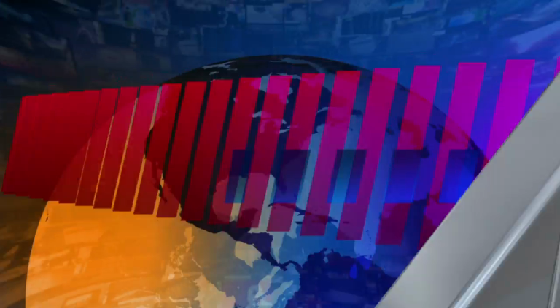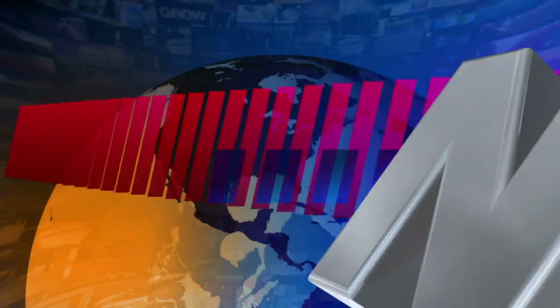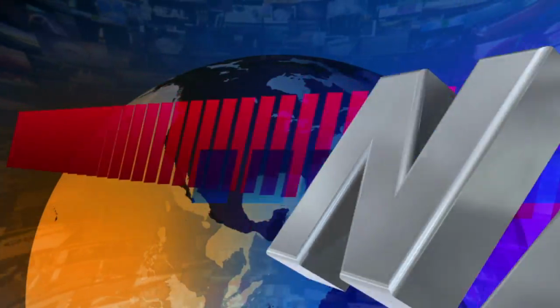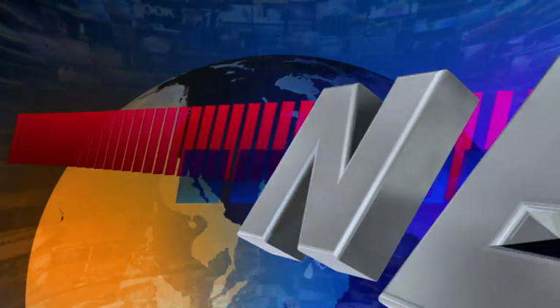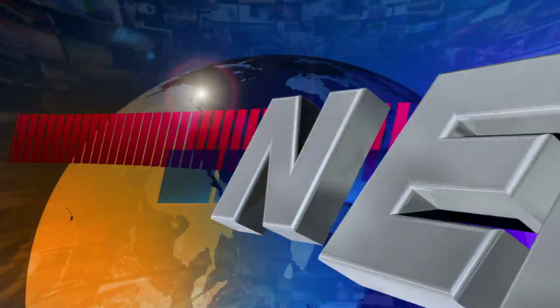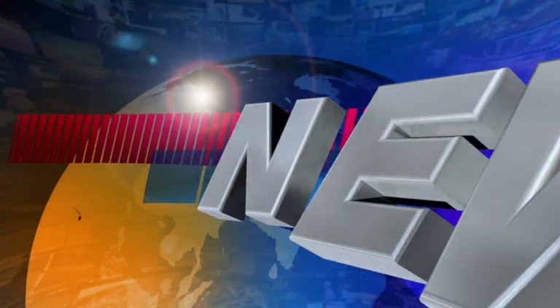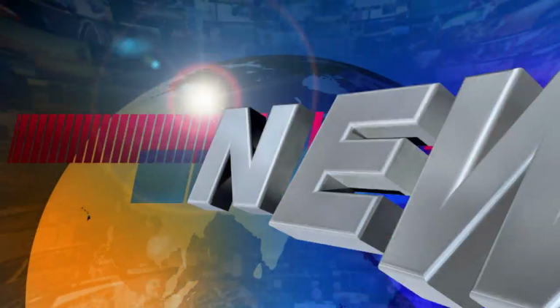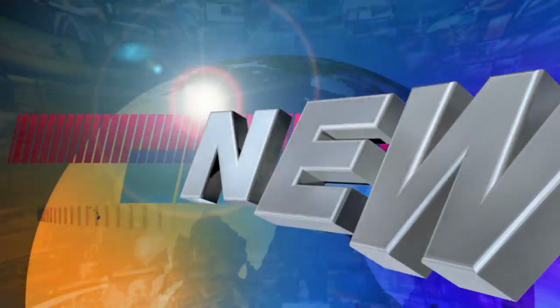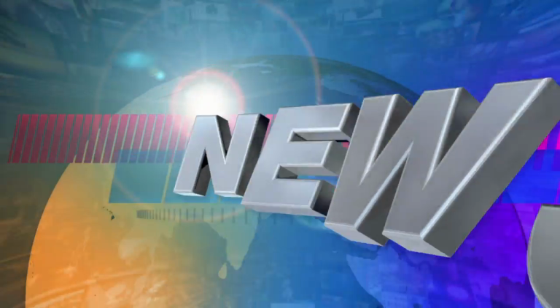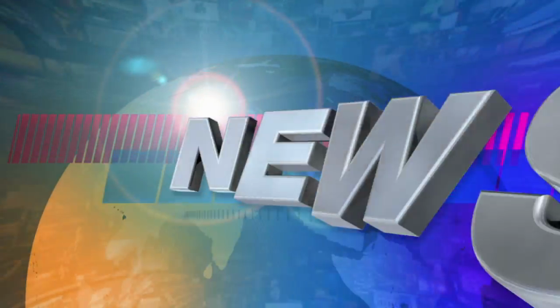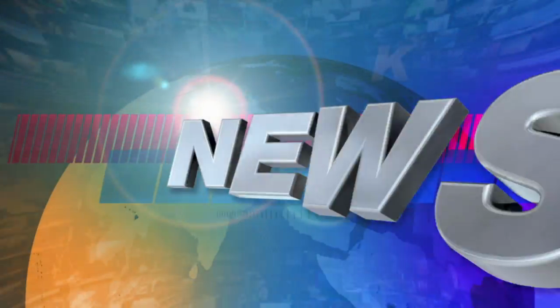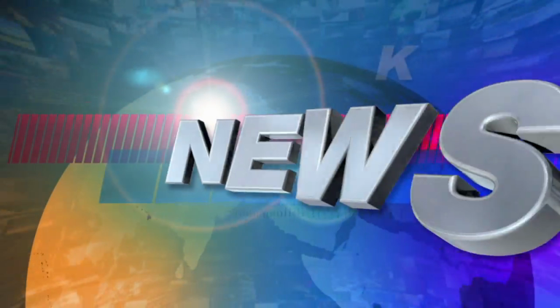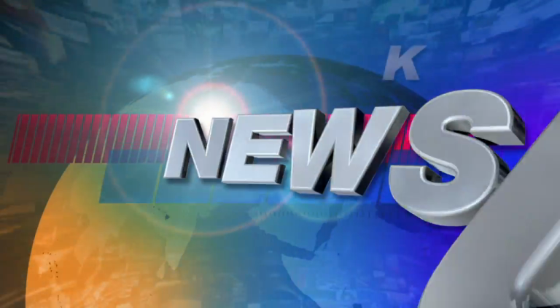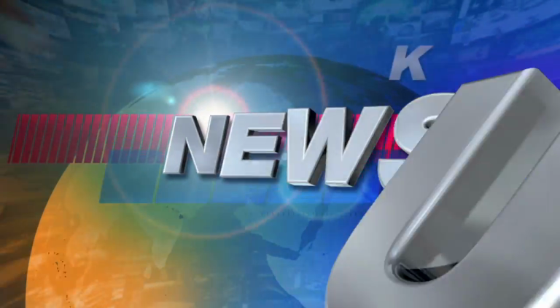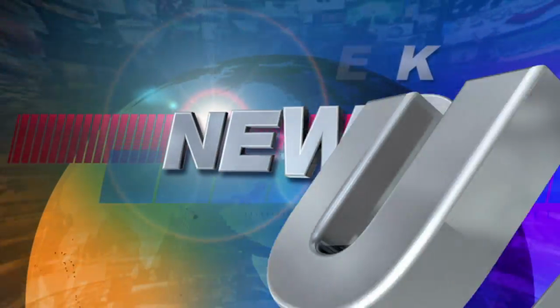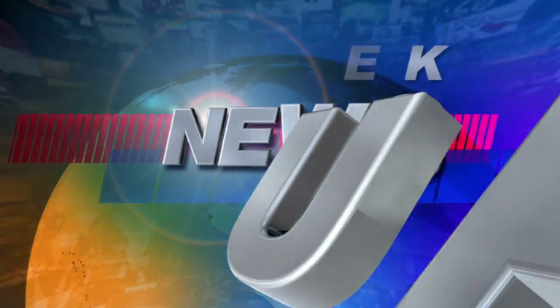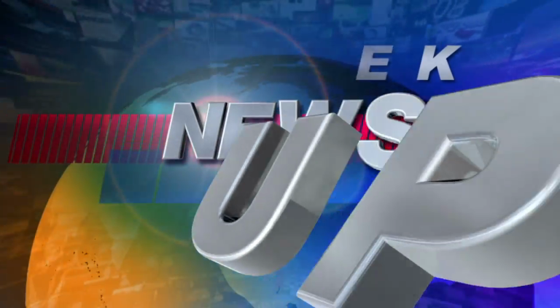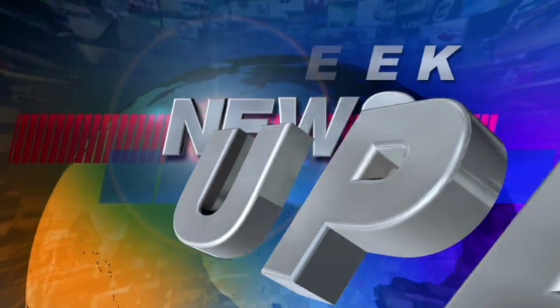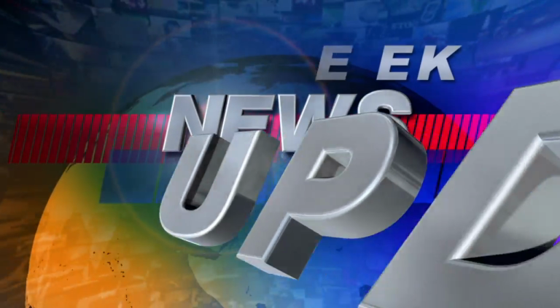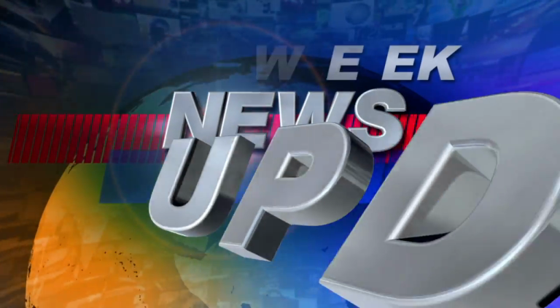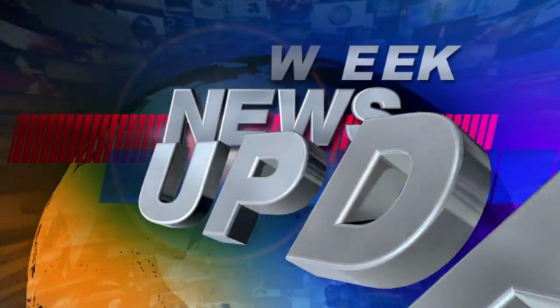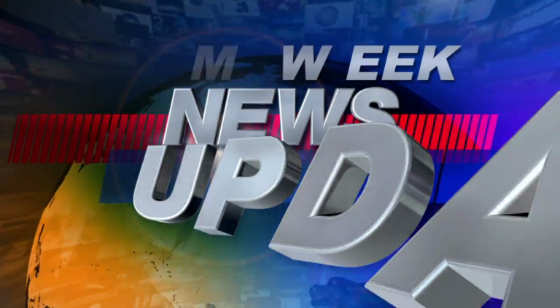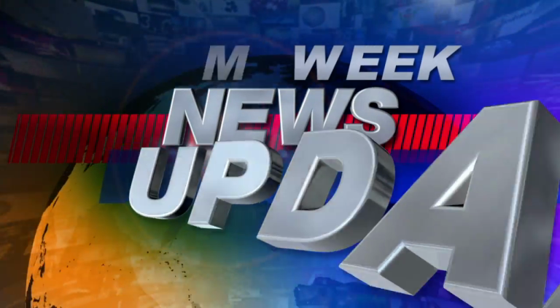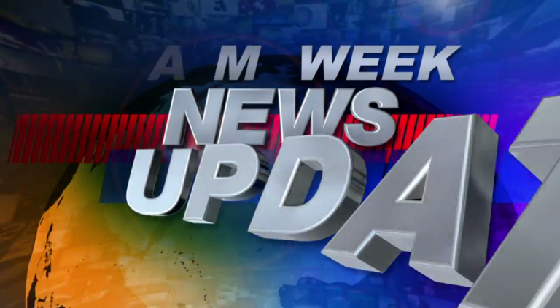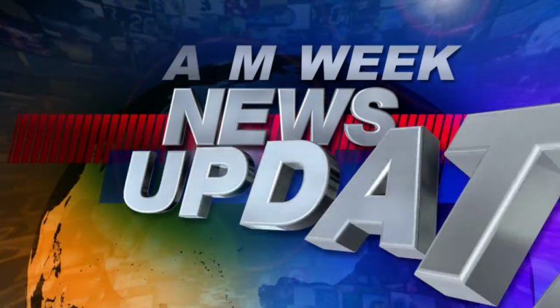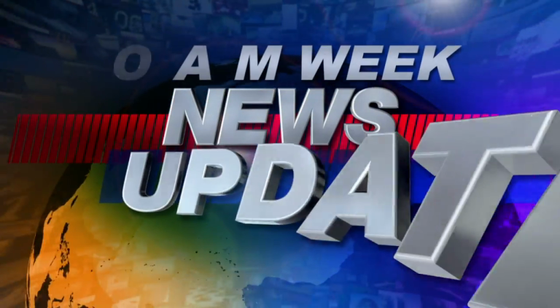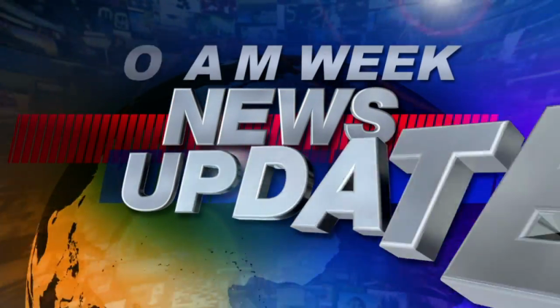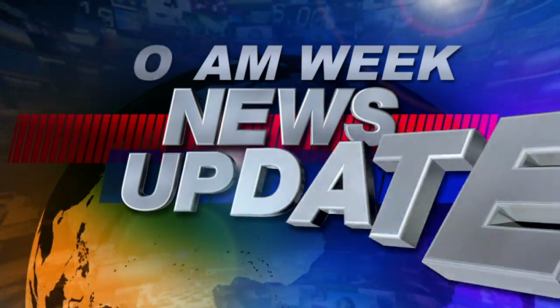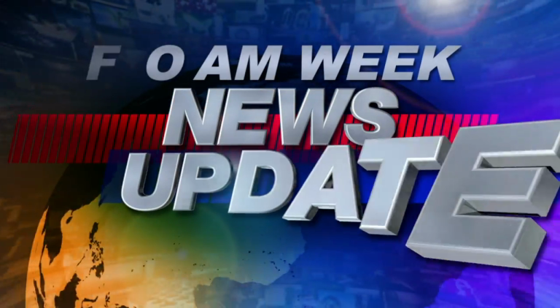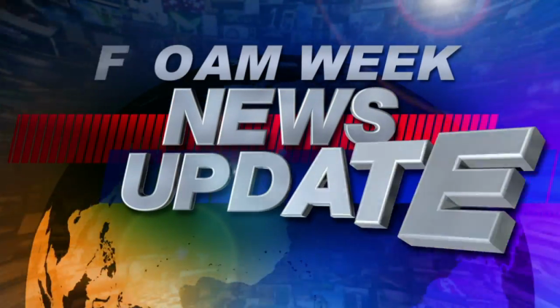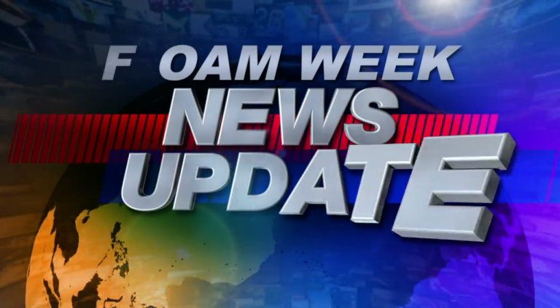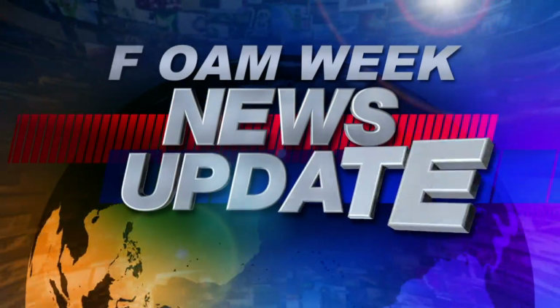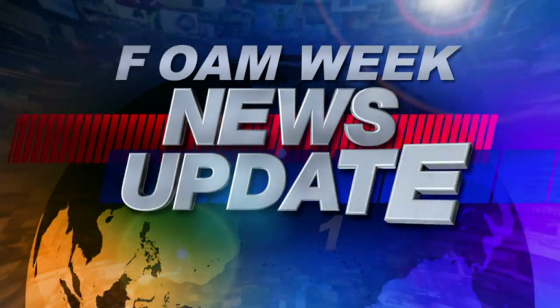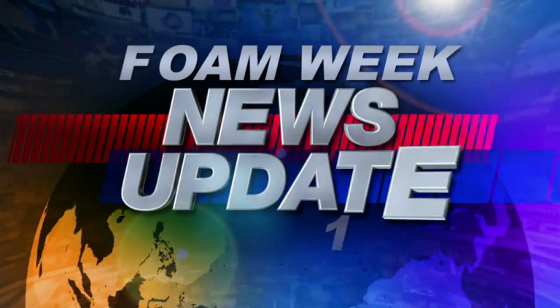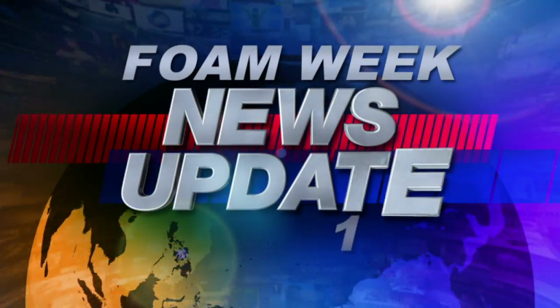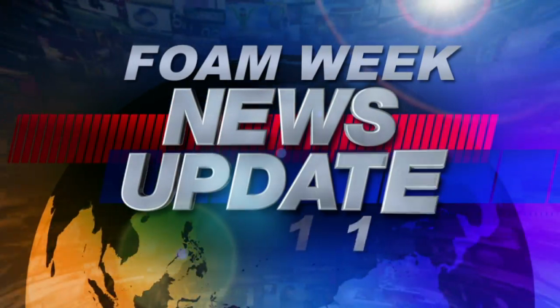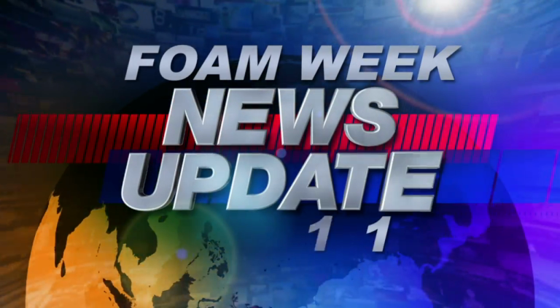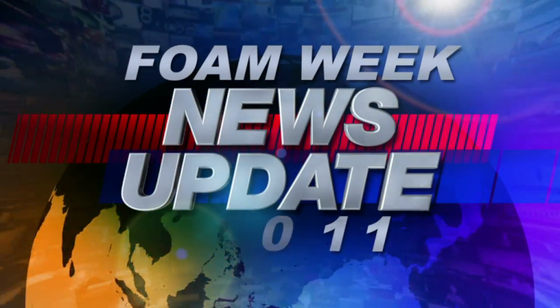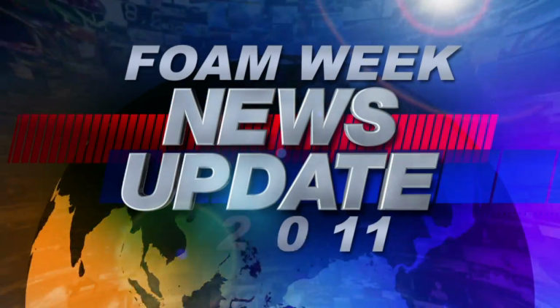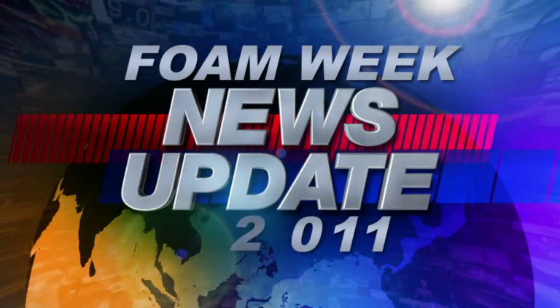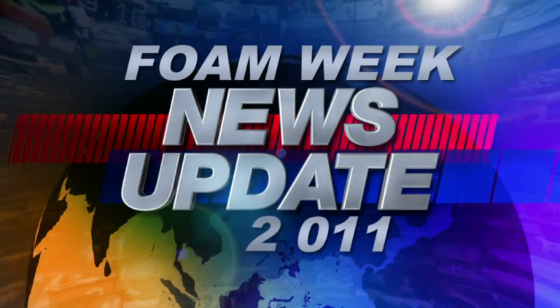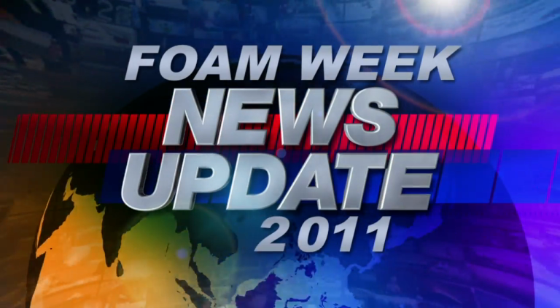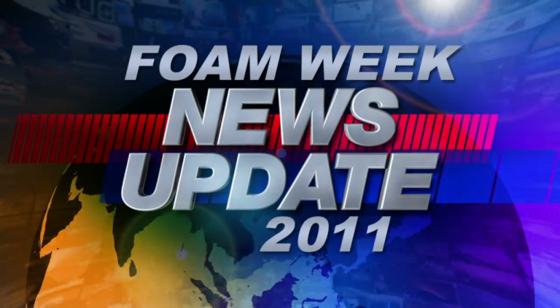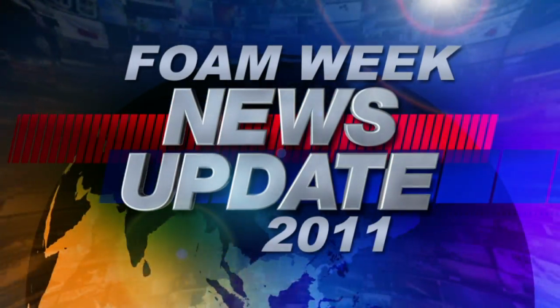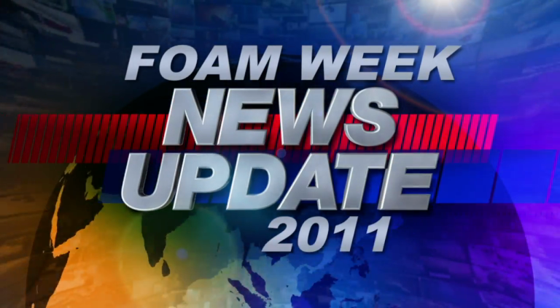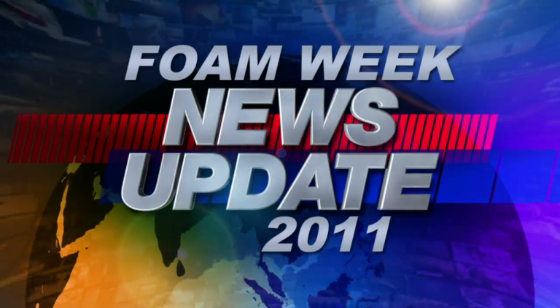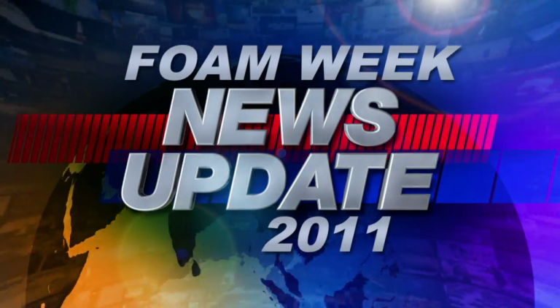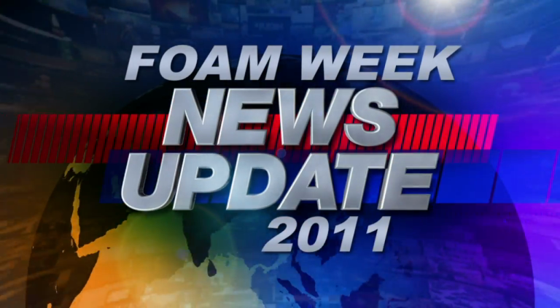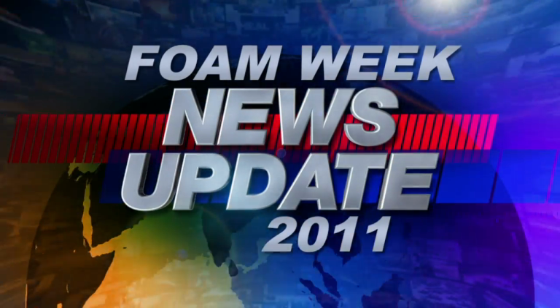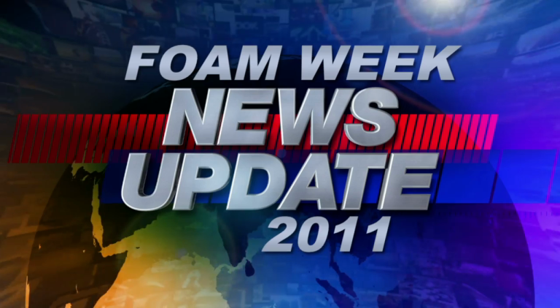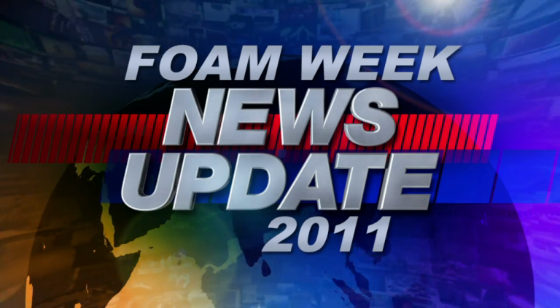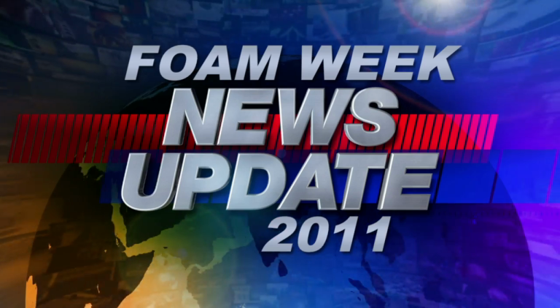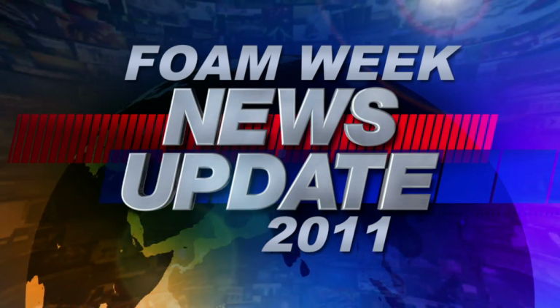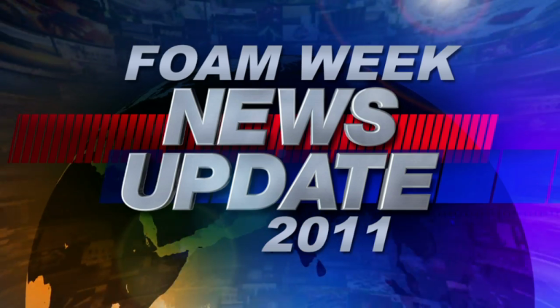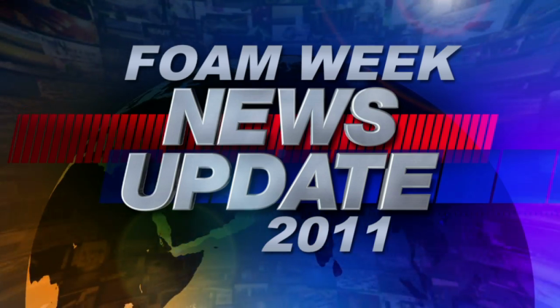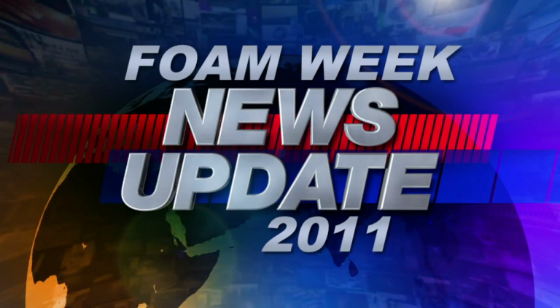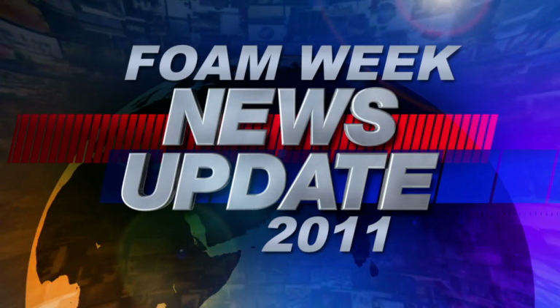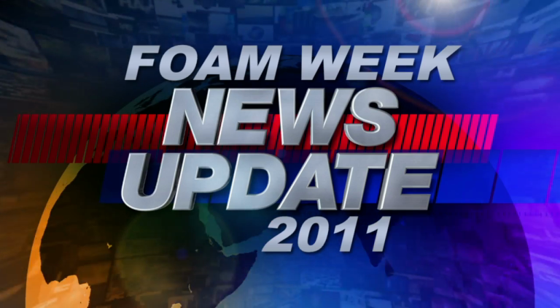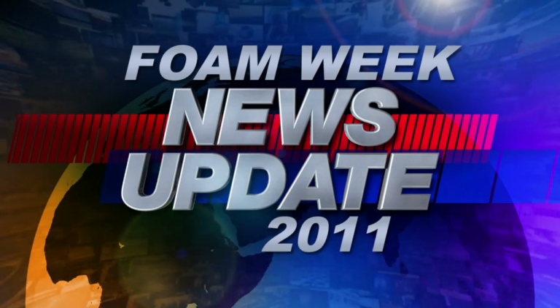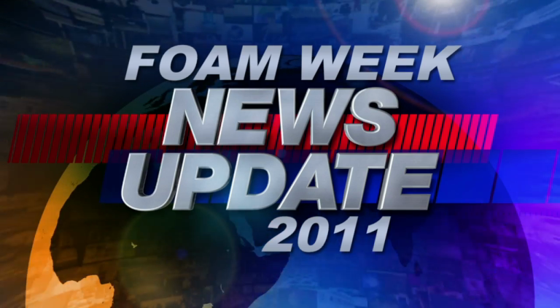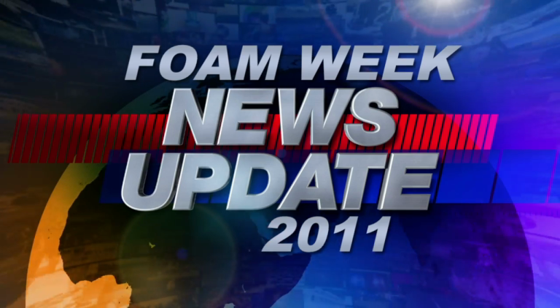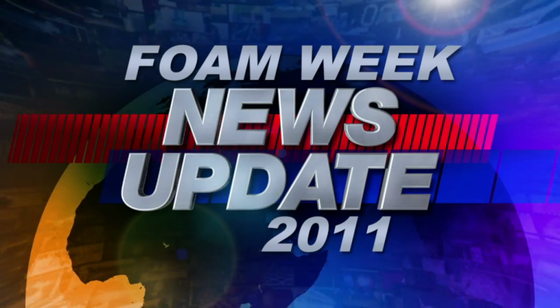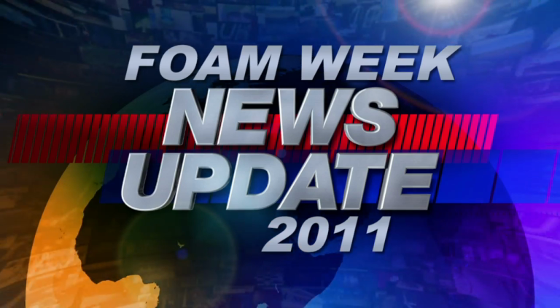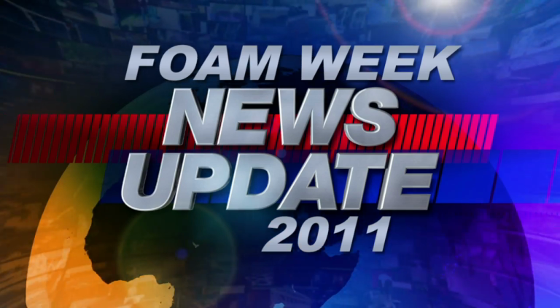Welcome to Foam Week TV hosted by SprayFoam.com. I'm Heather Westrell with this week's spray foam news from around the world.